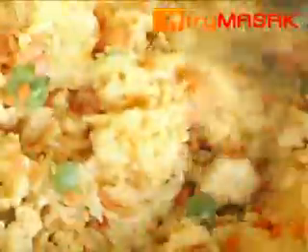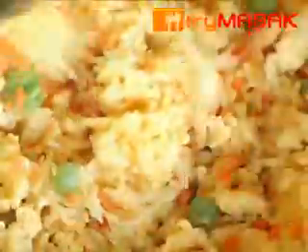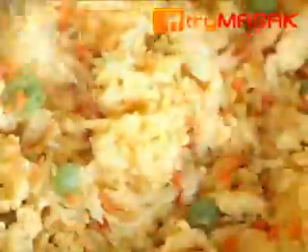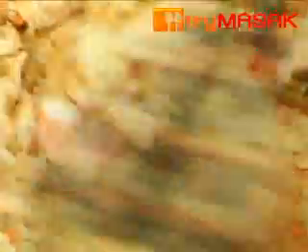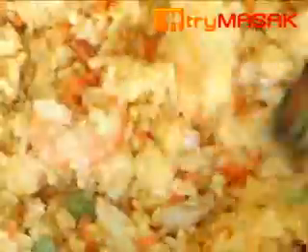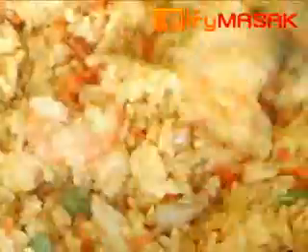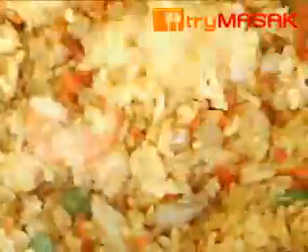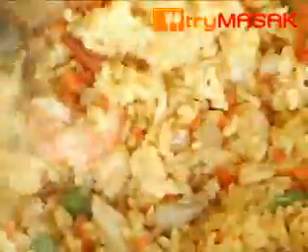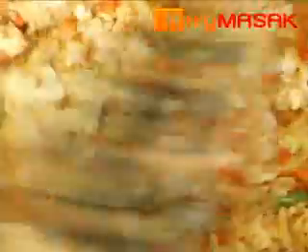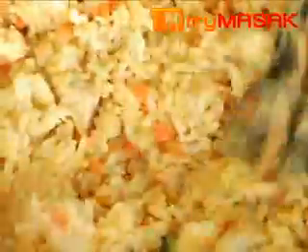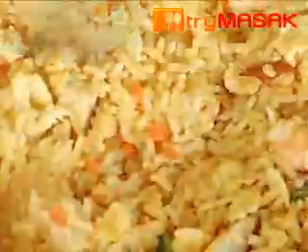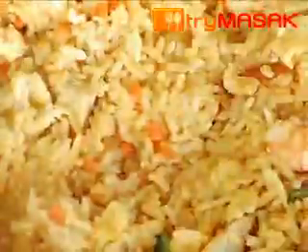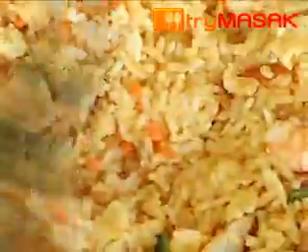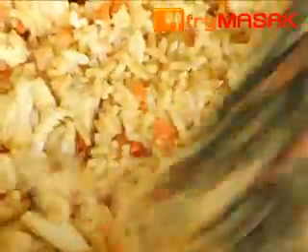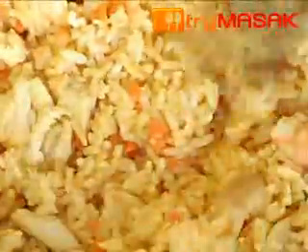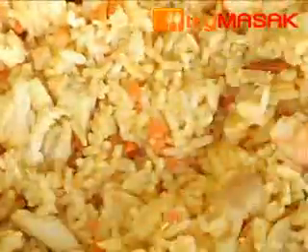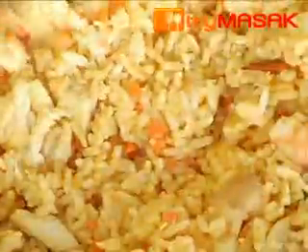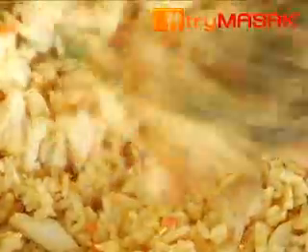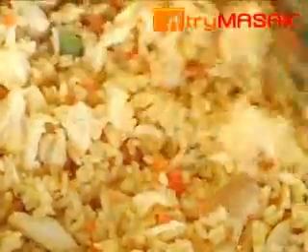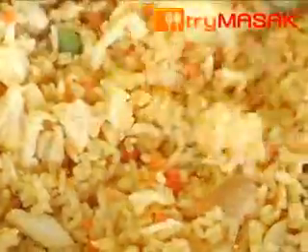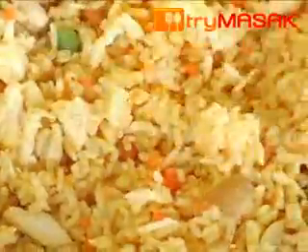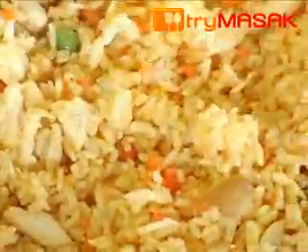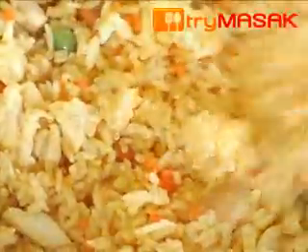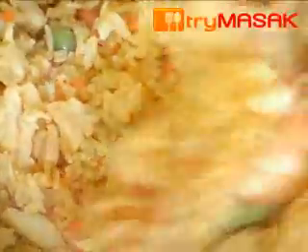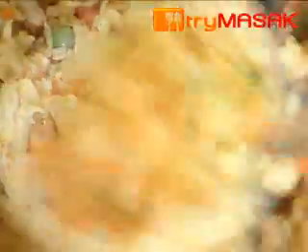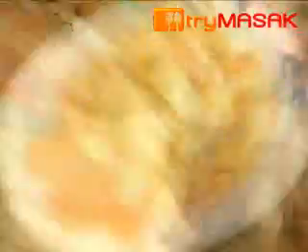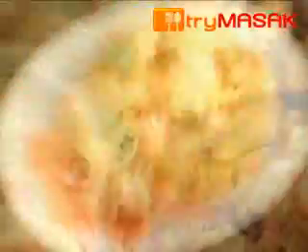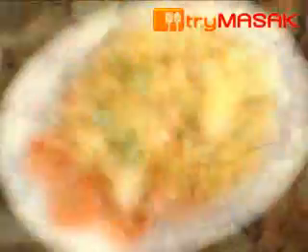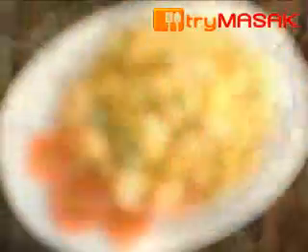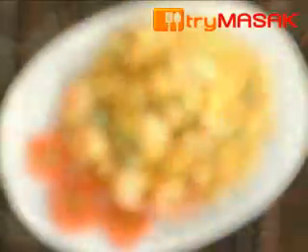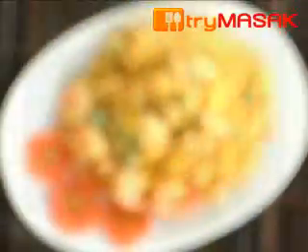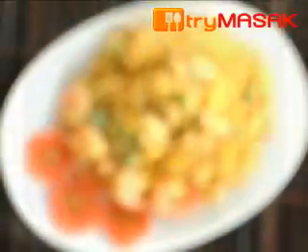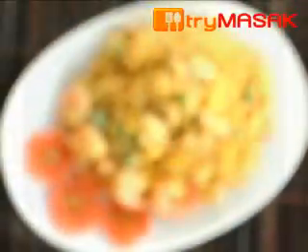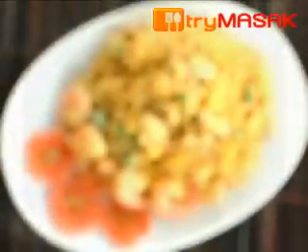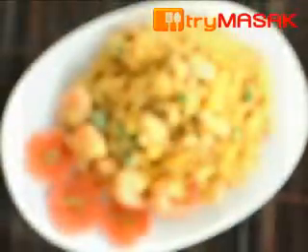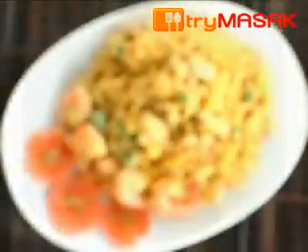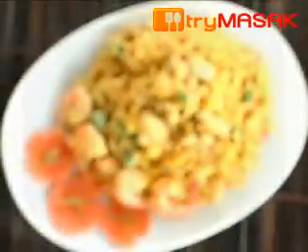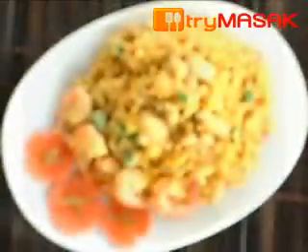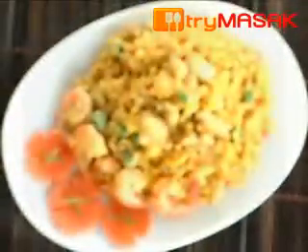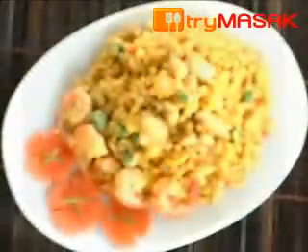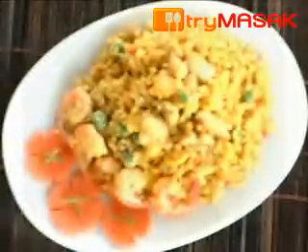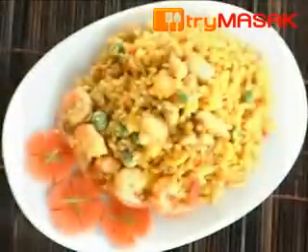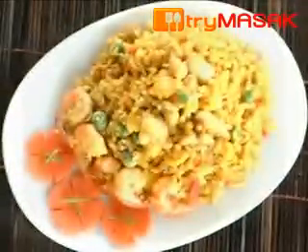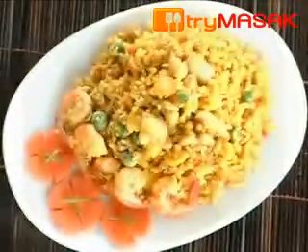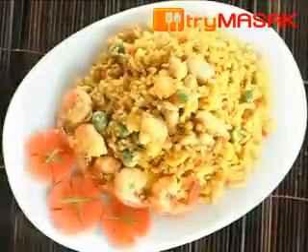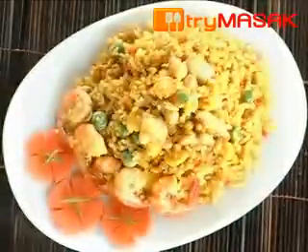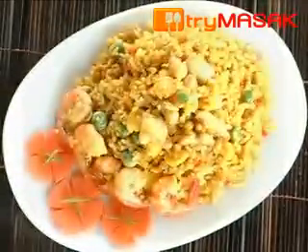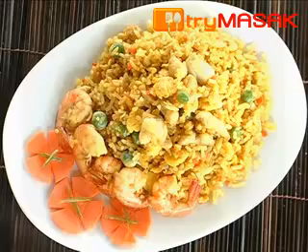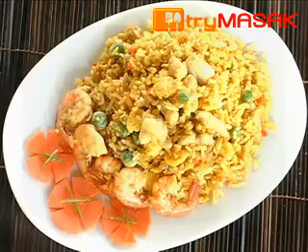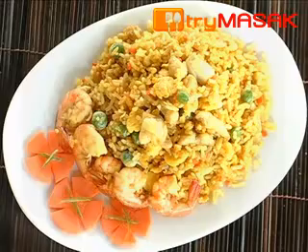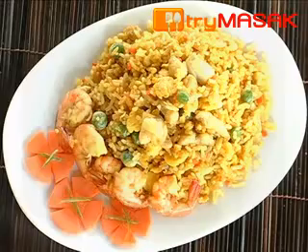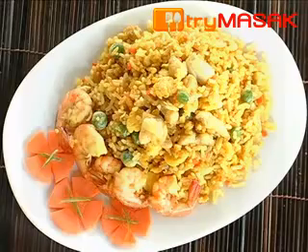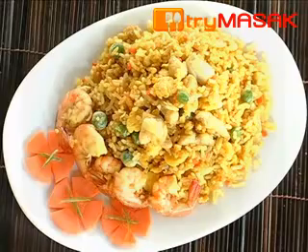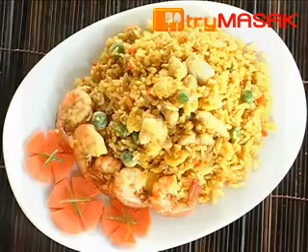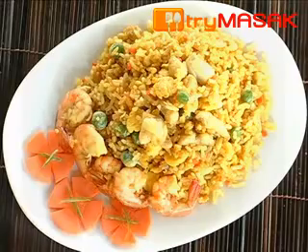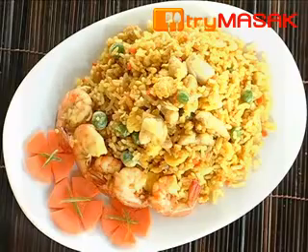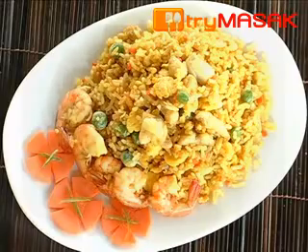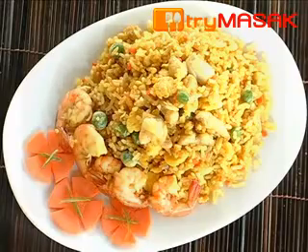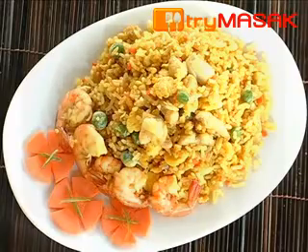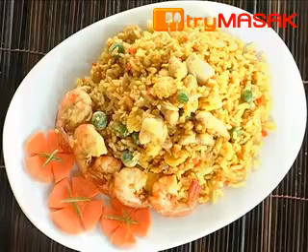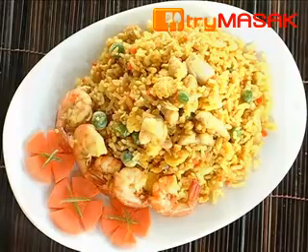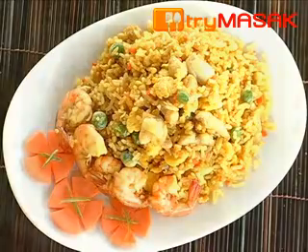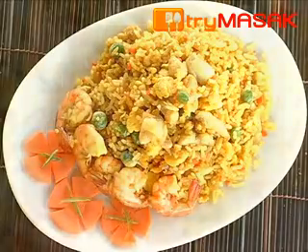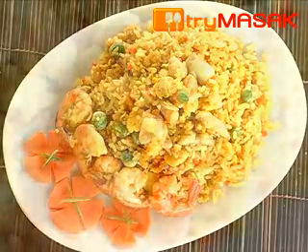Now your fried rice is ready to be served.